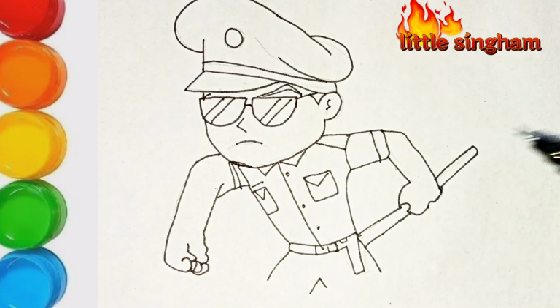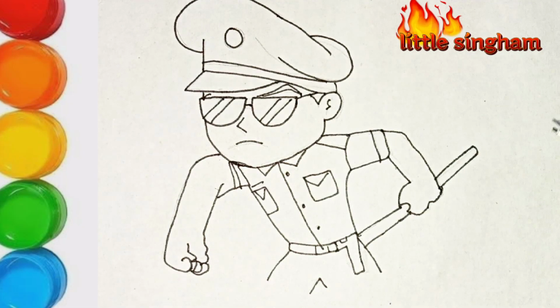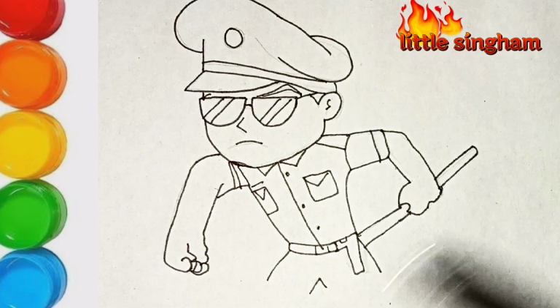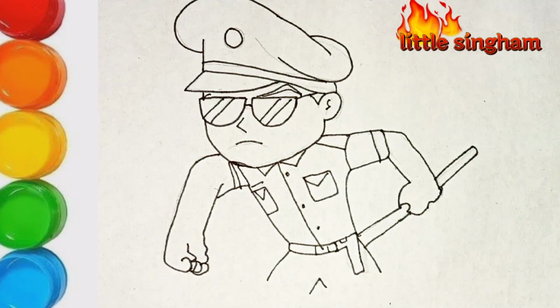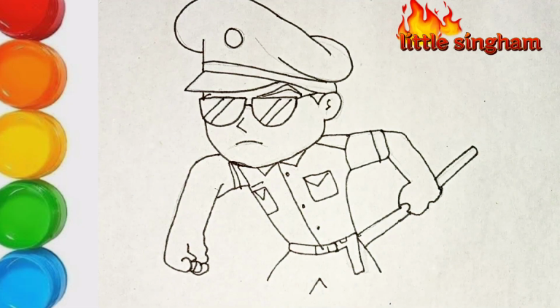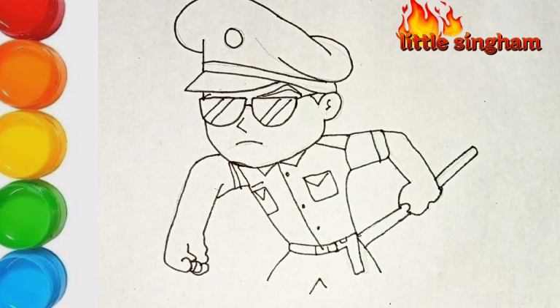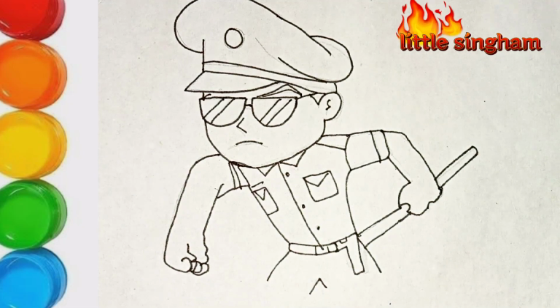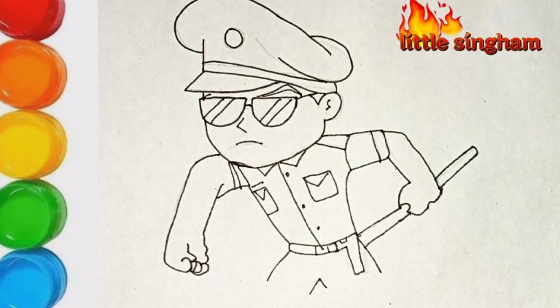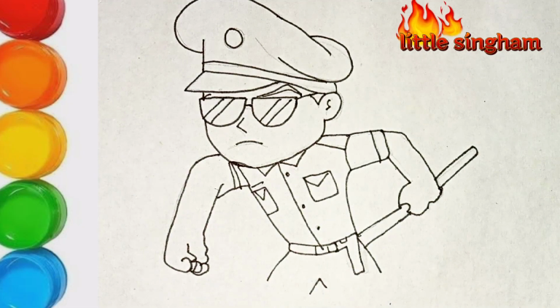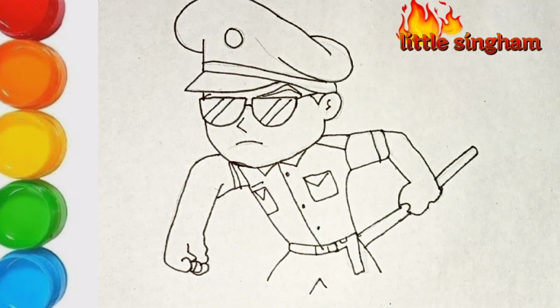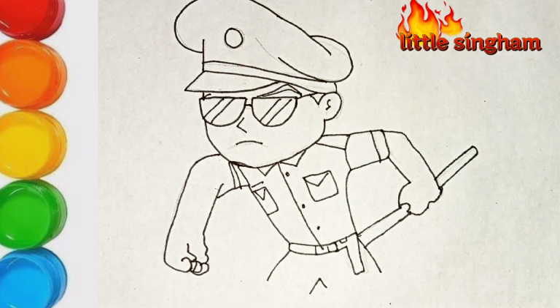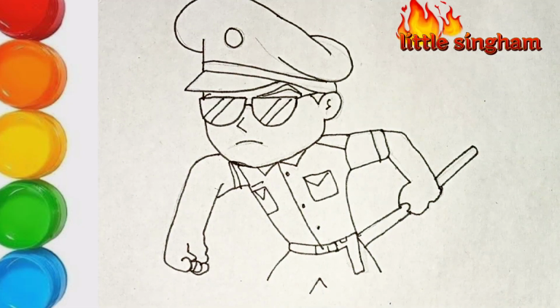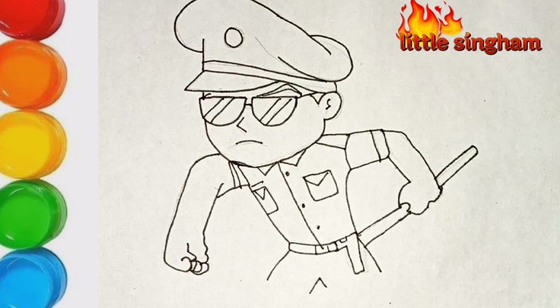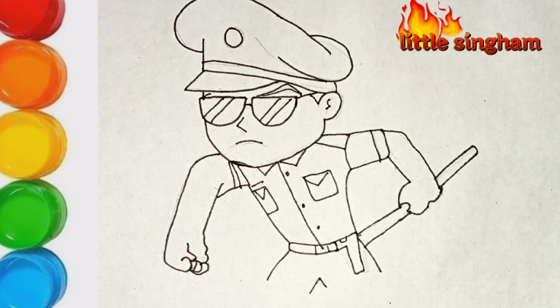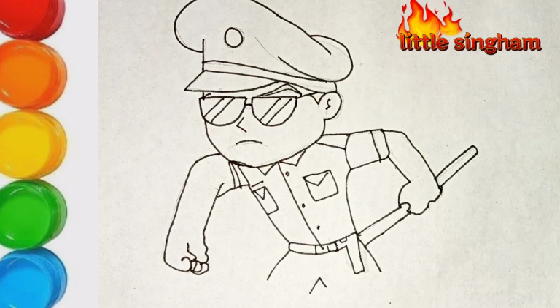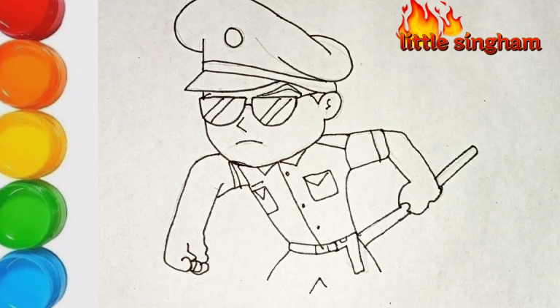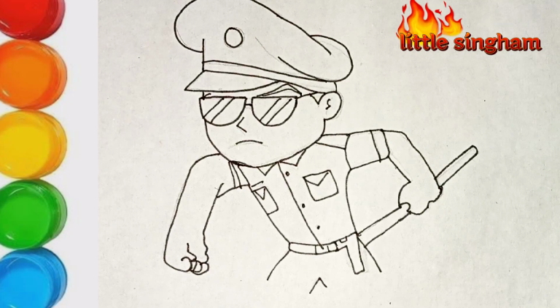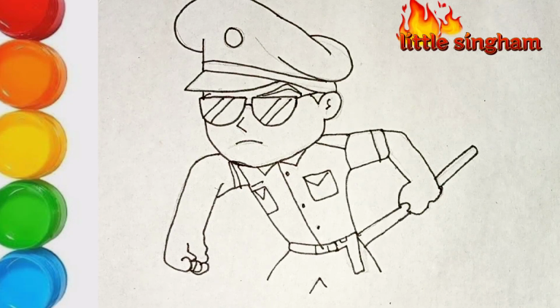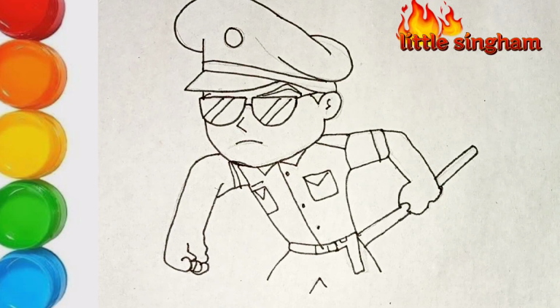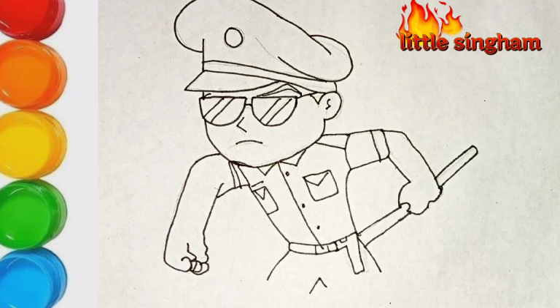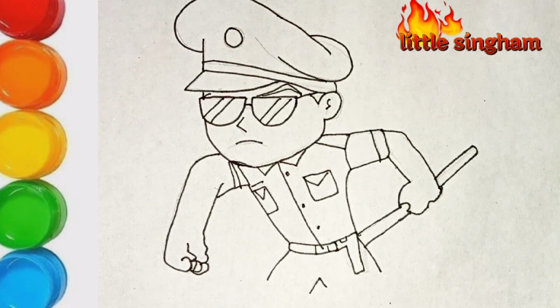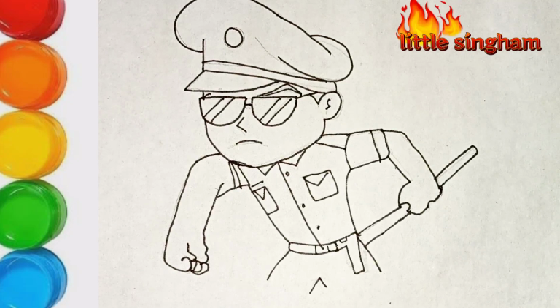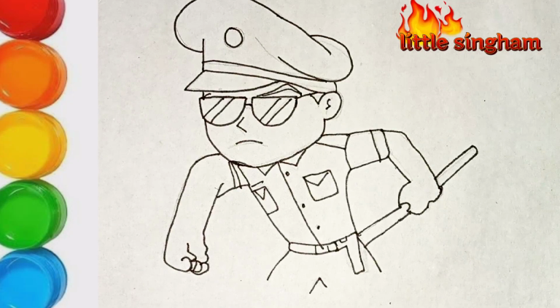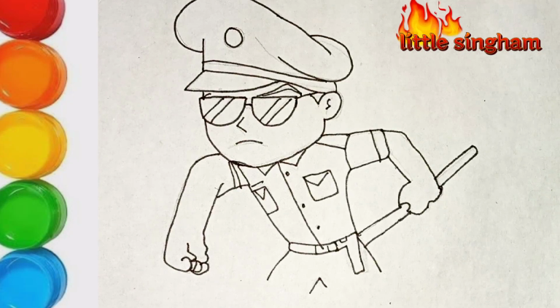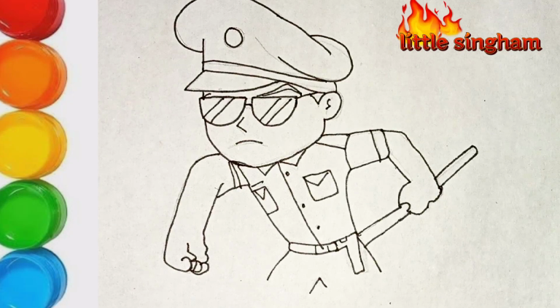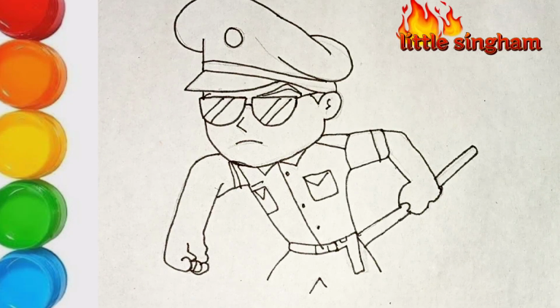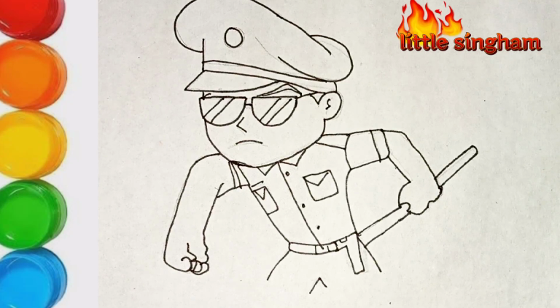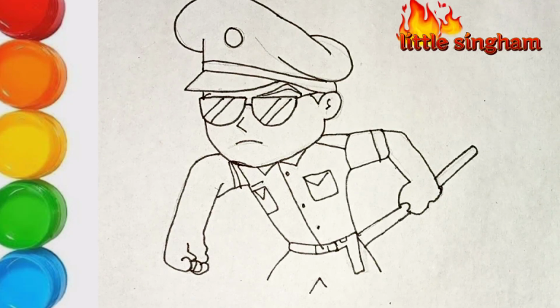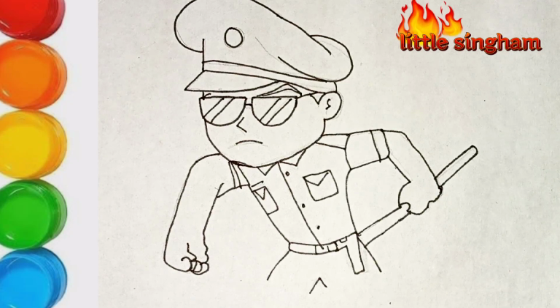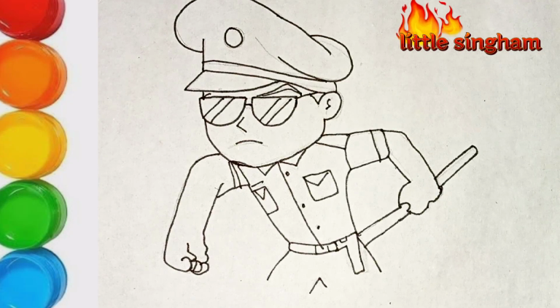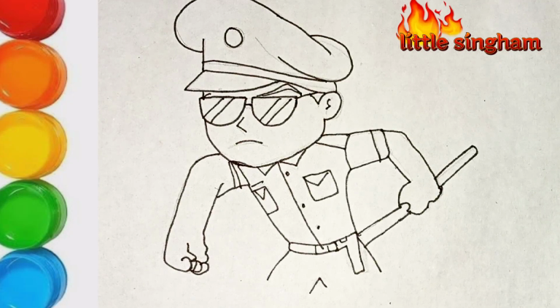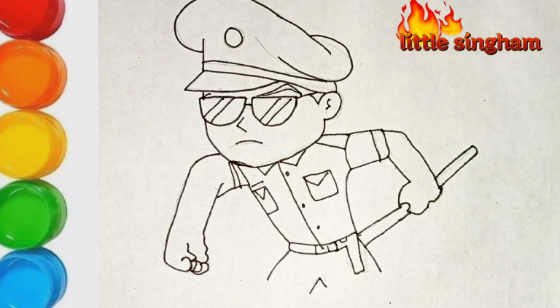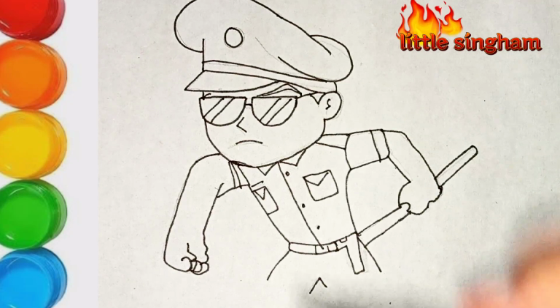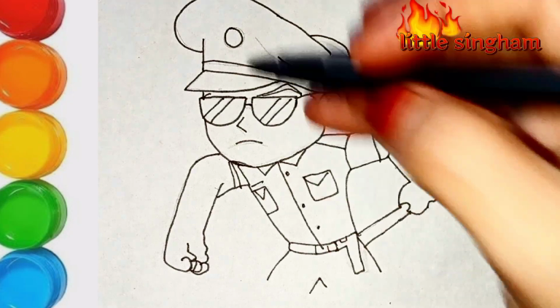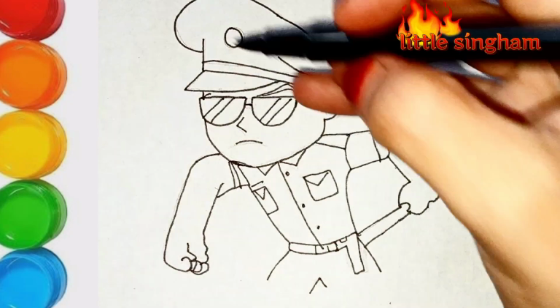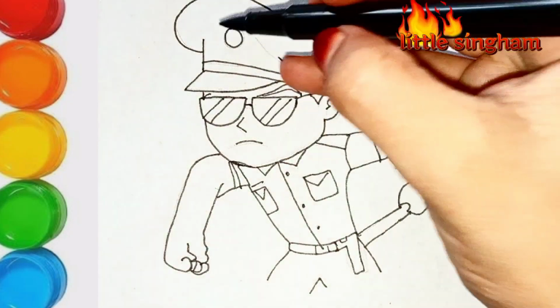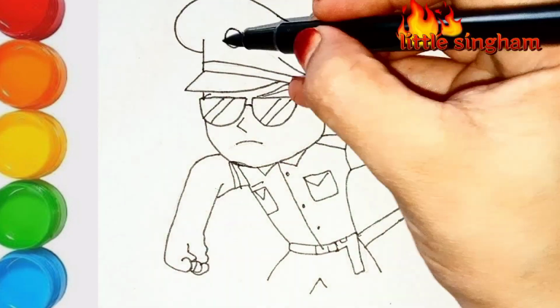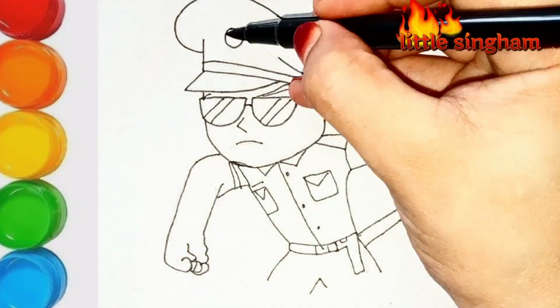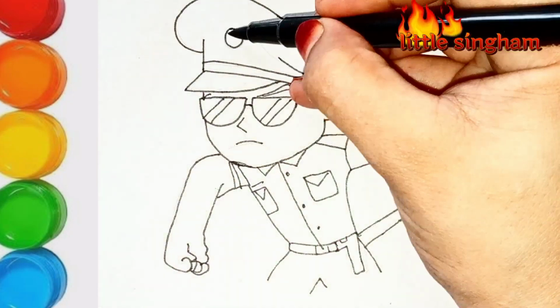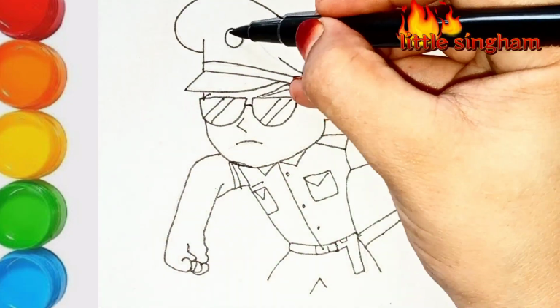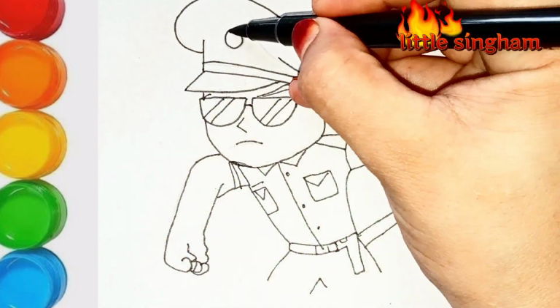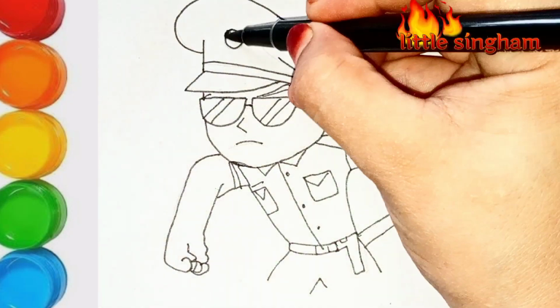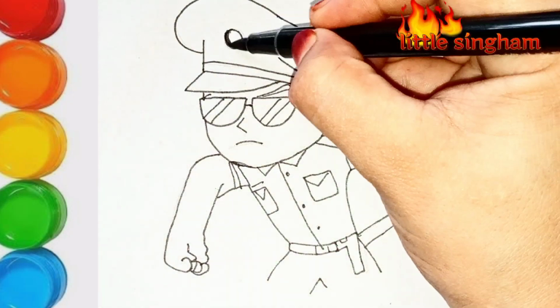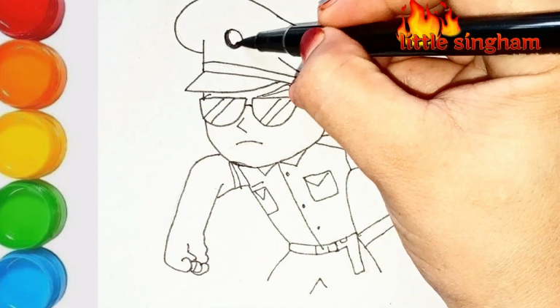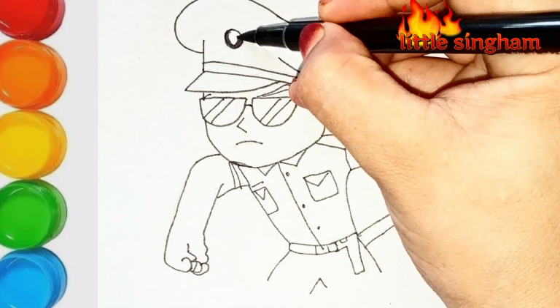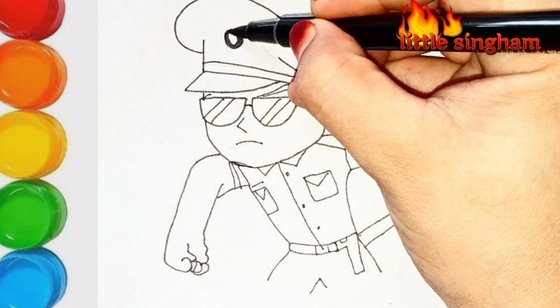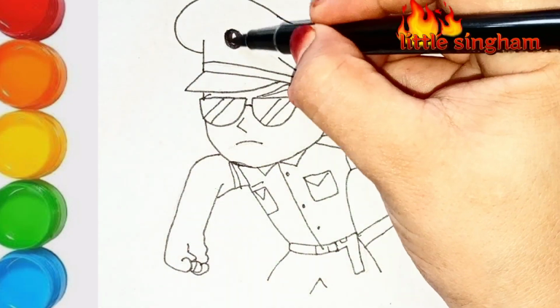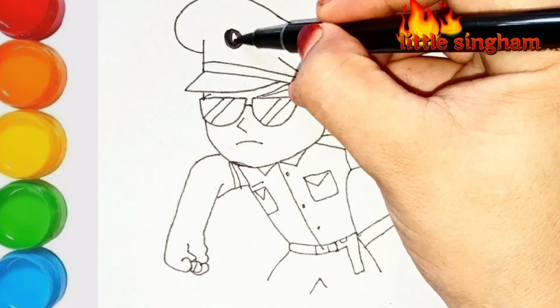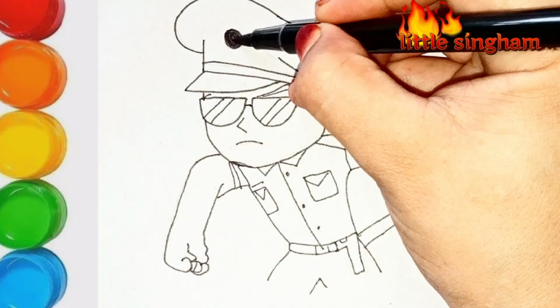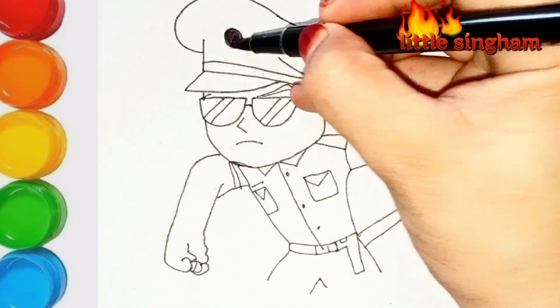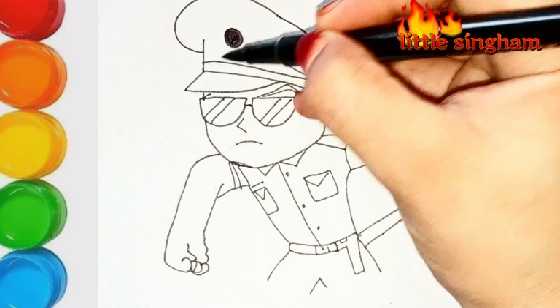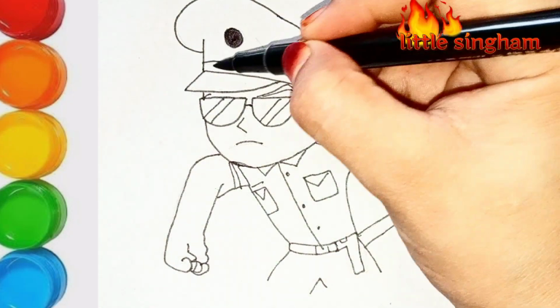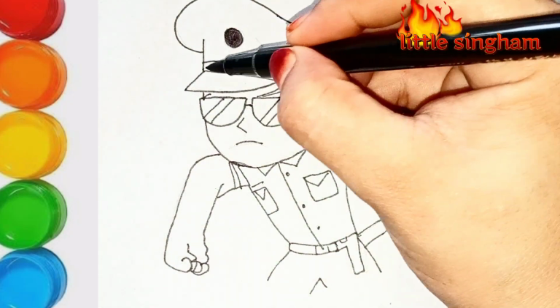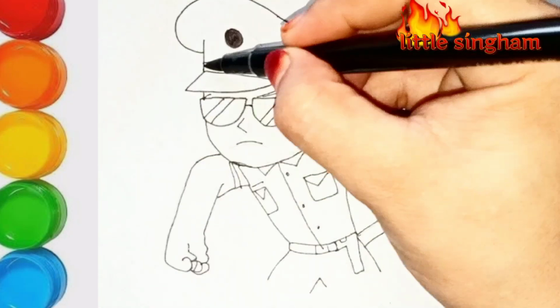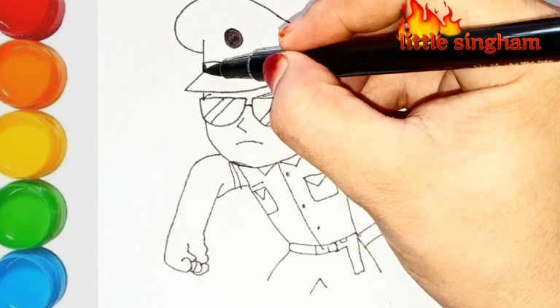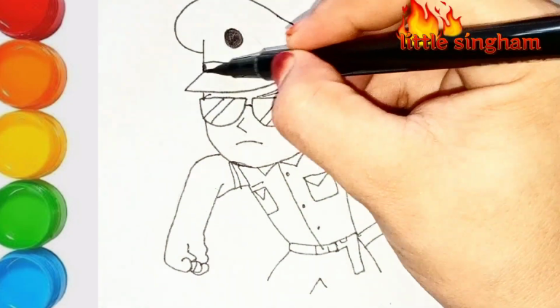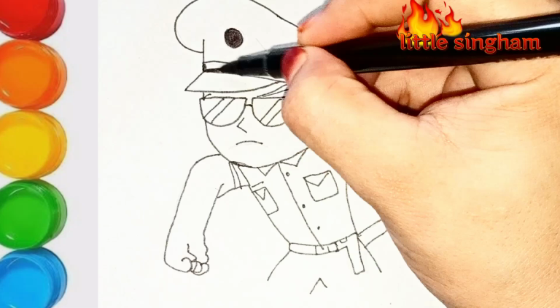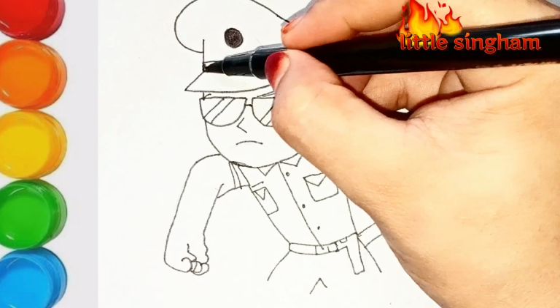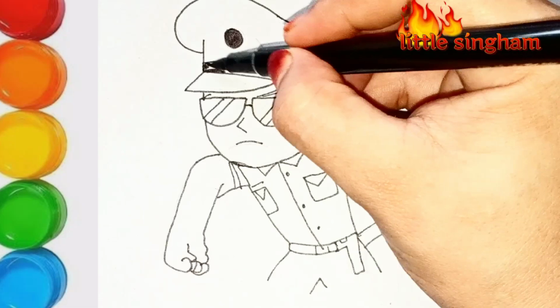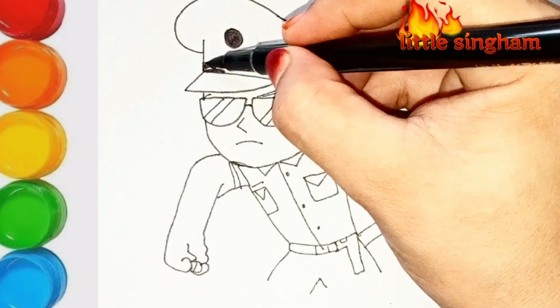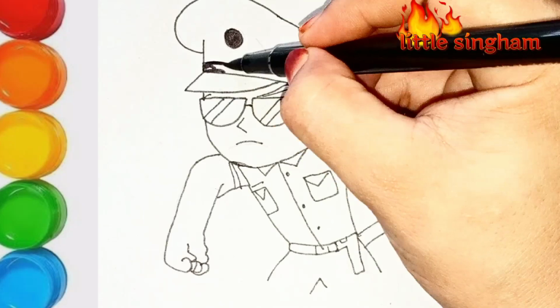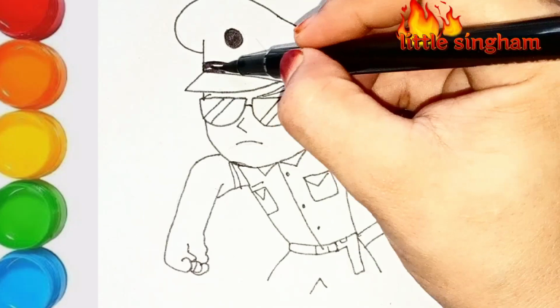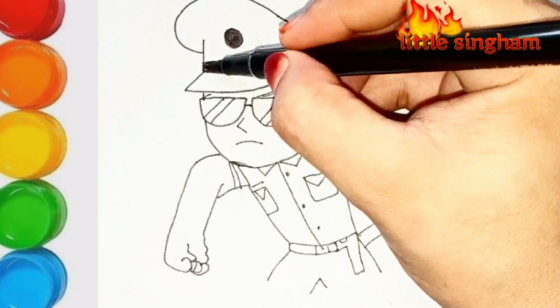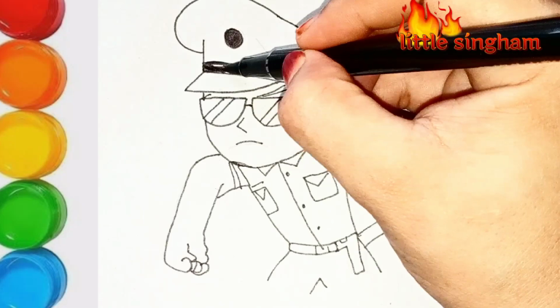Watch the video to the end as it's coloring. Like and subscribe, and don't forget to comment. Thank you.